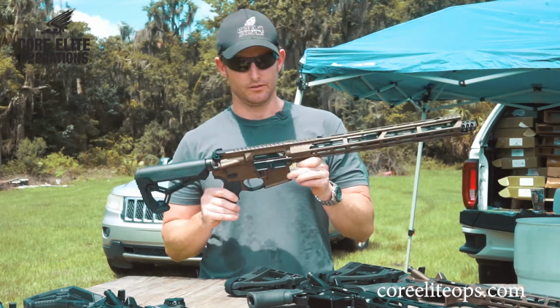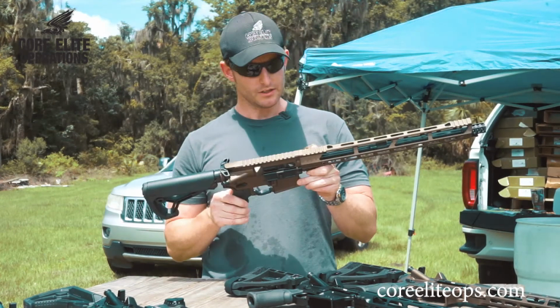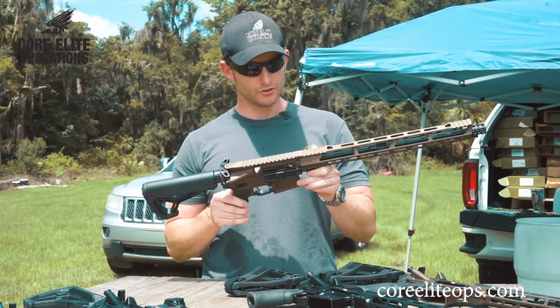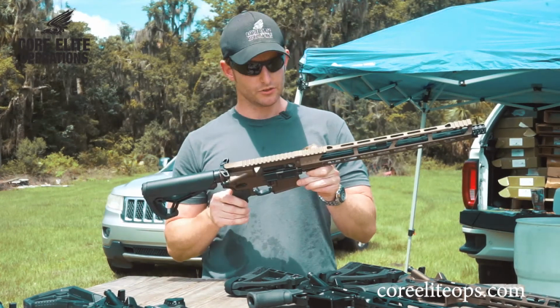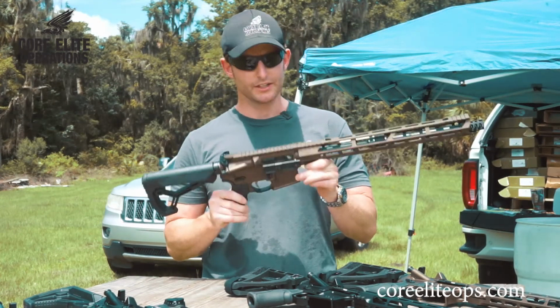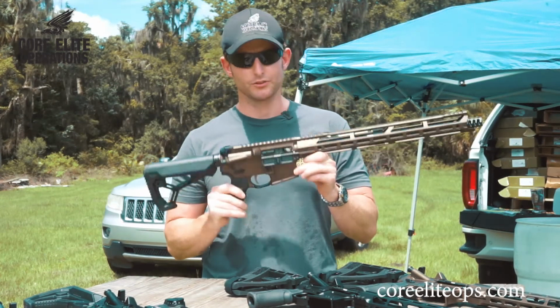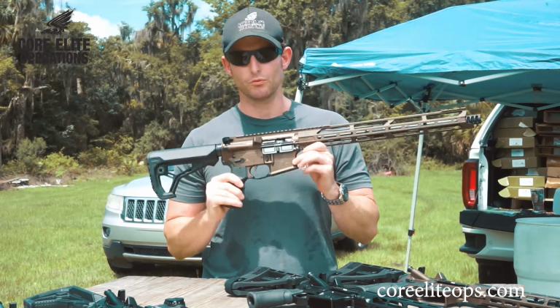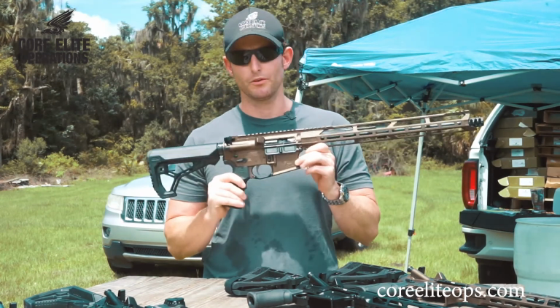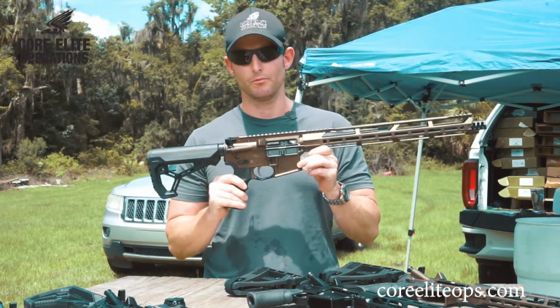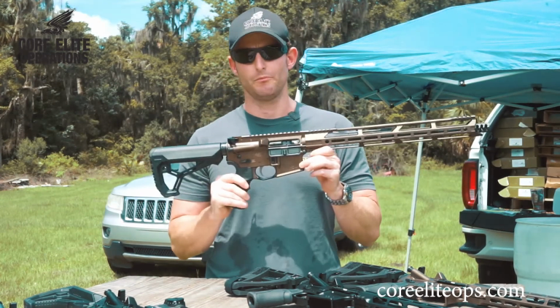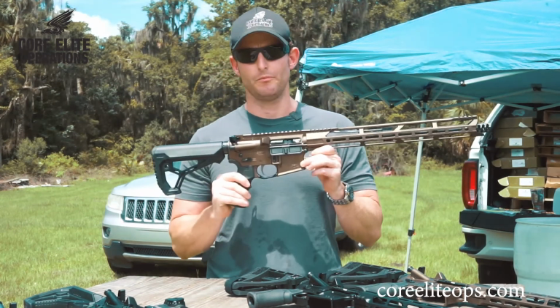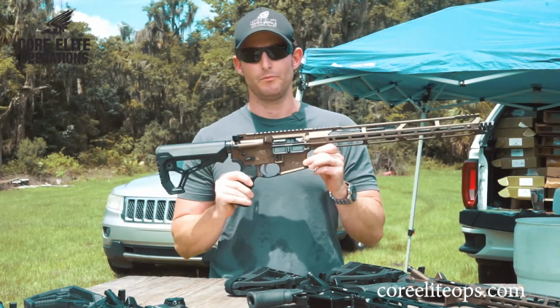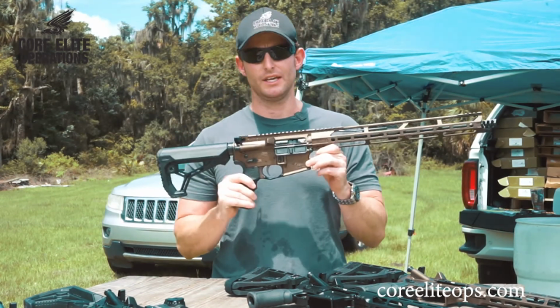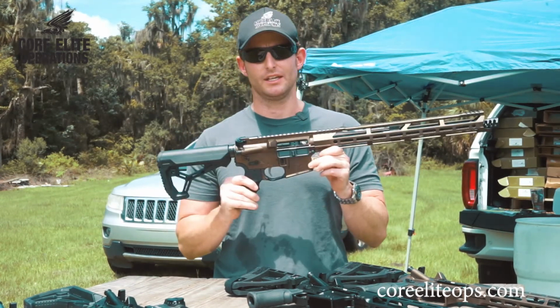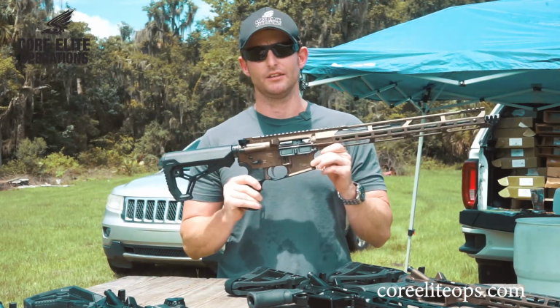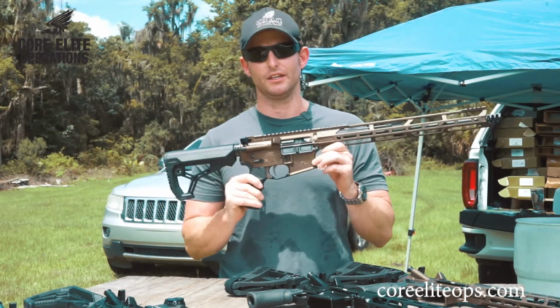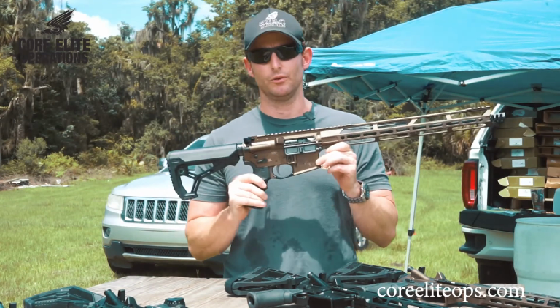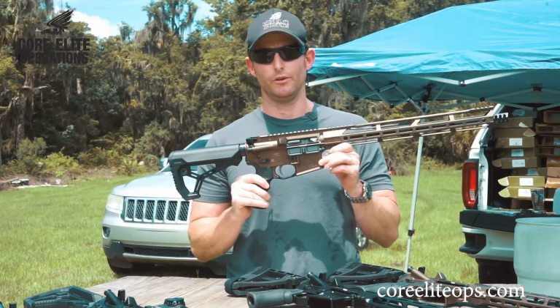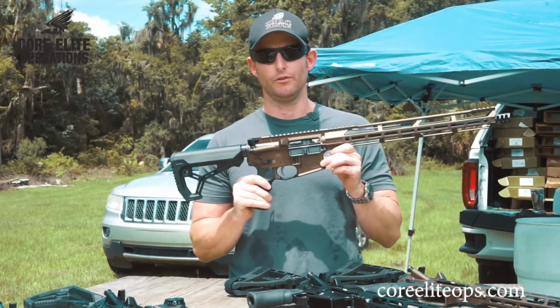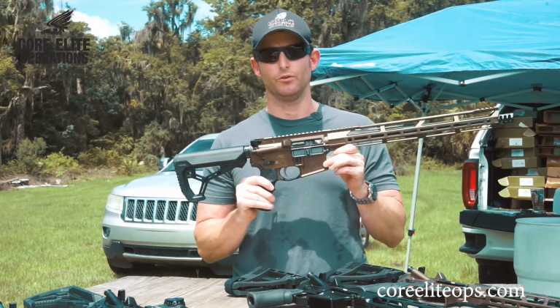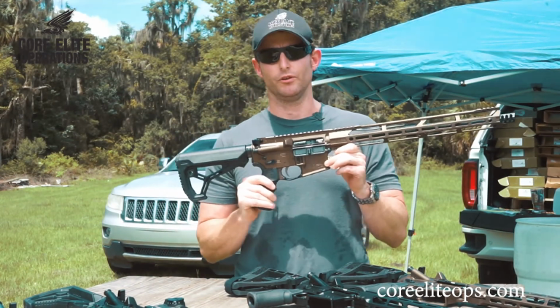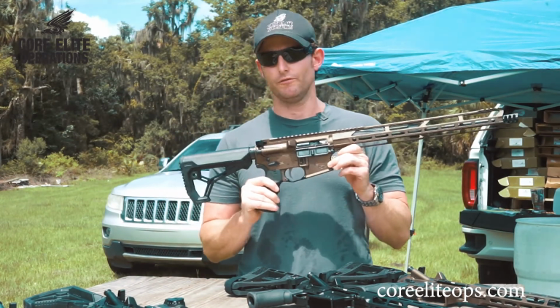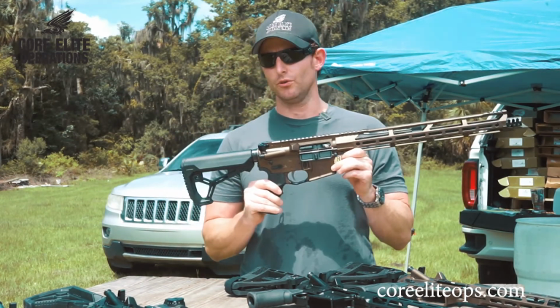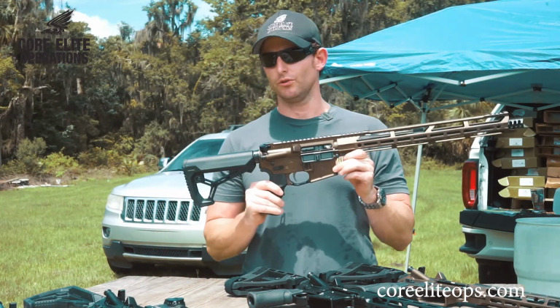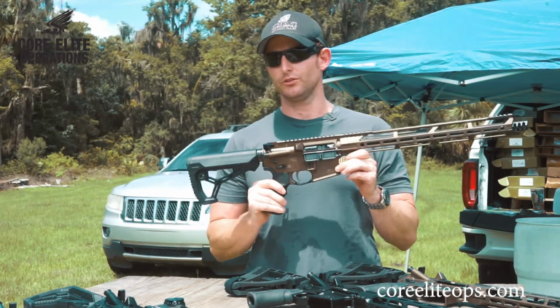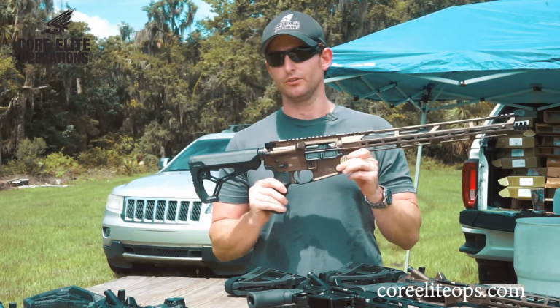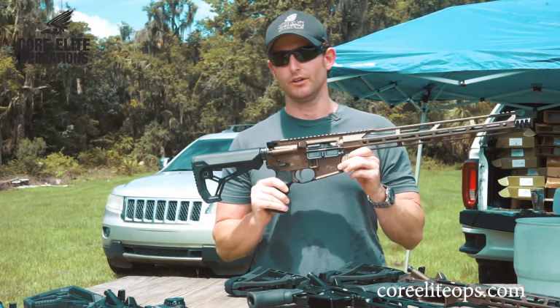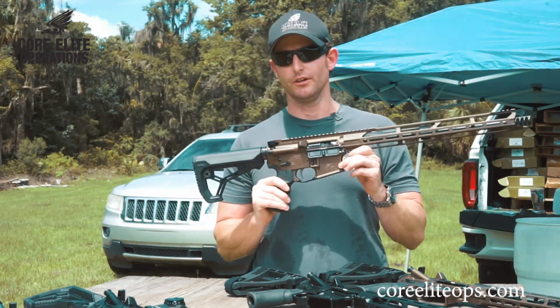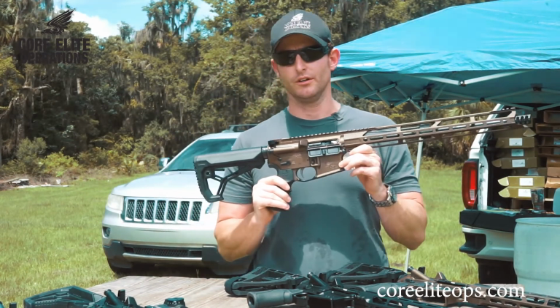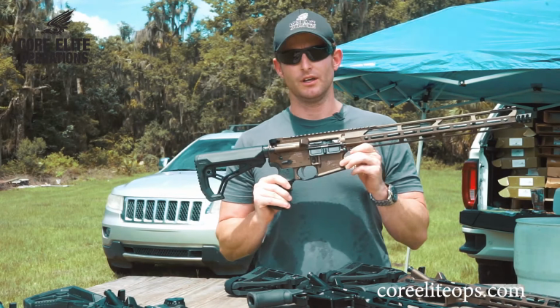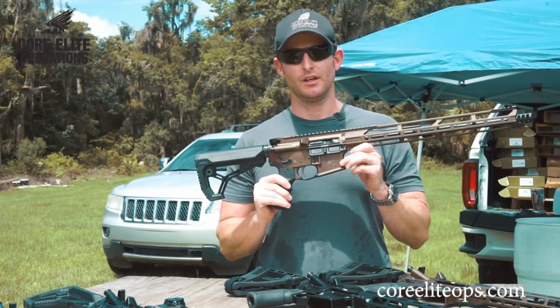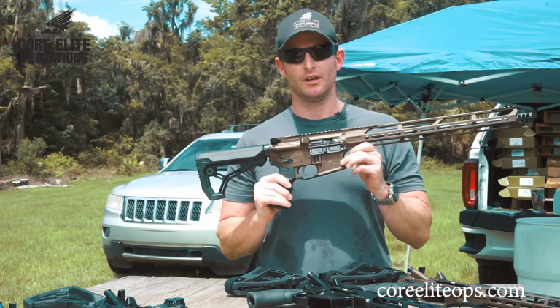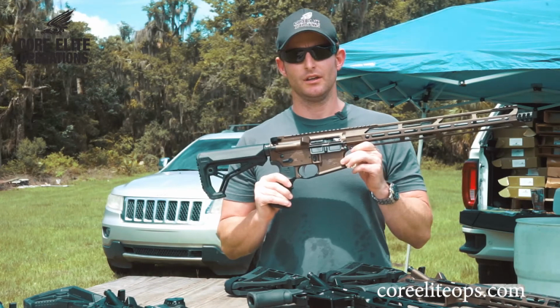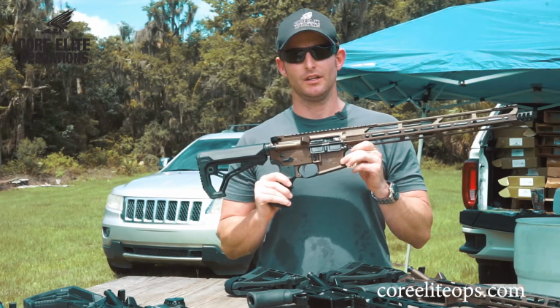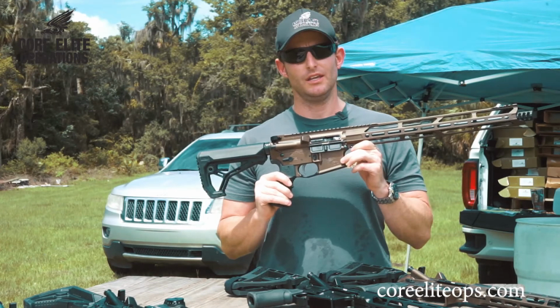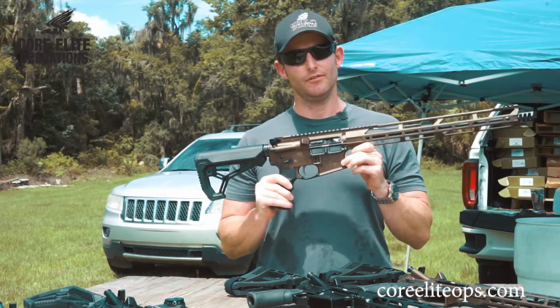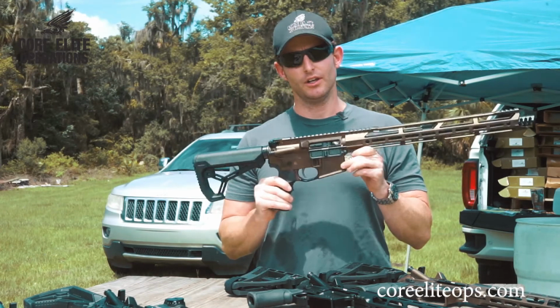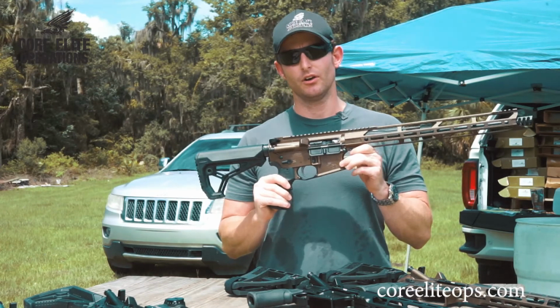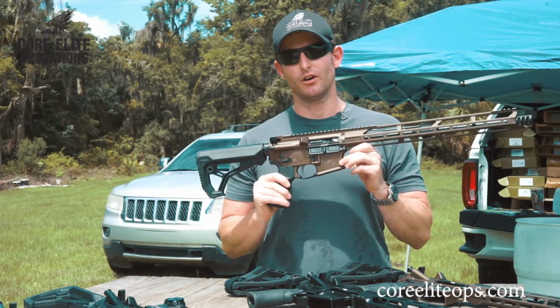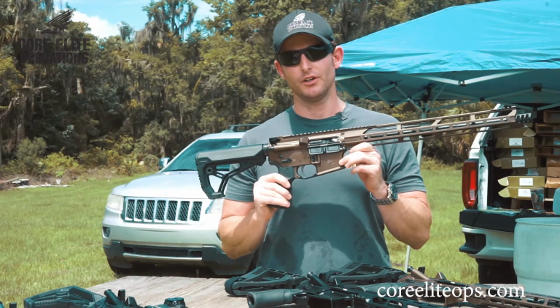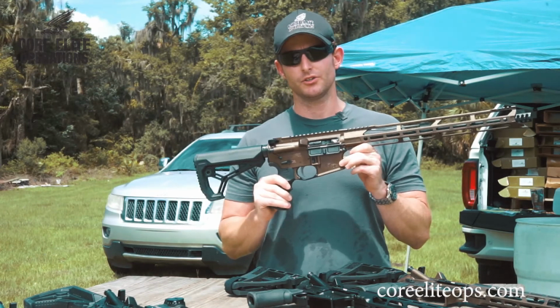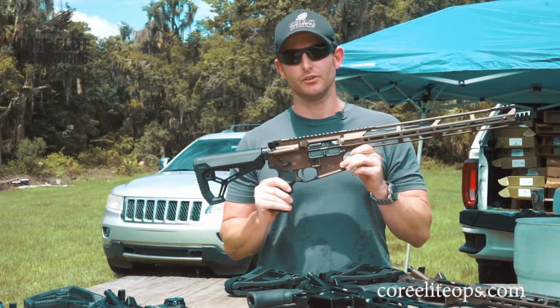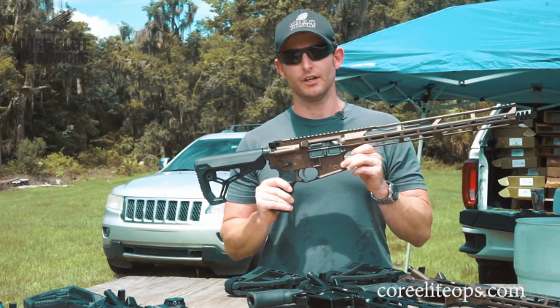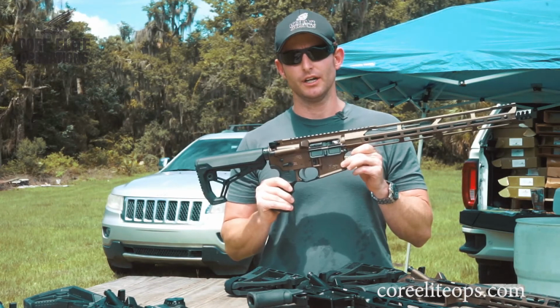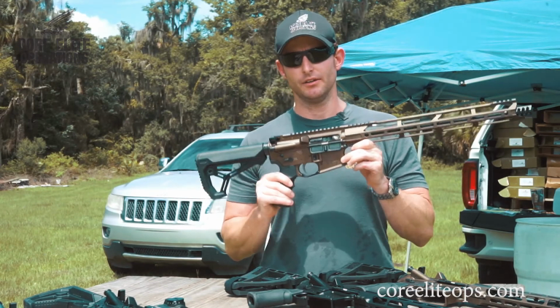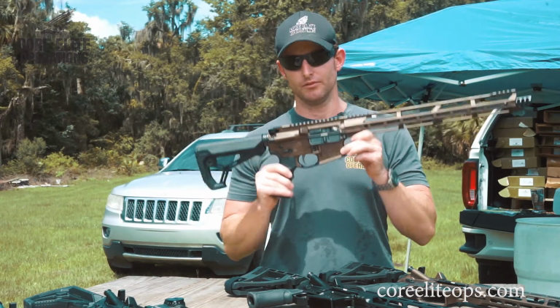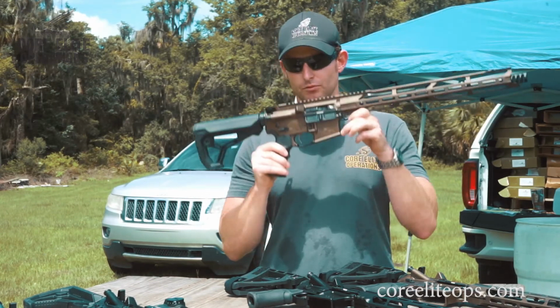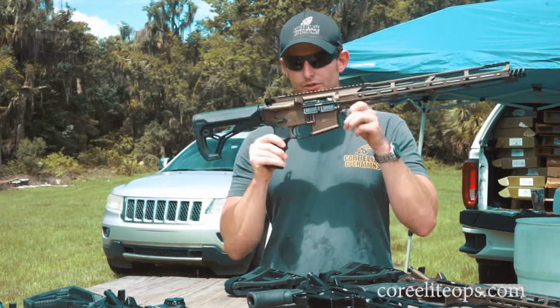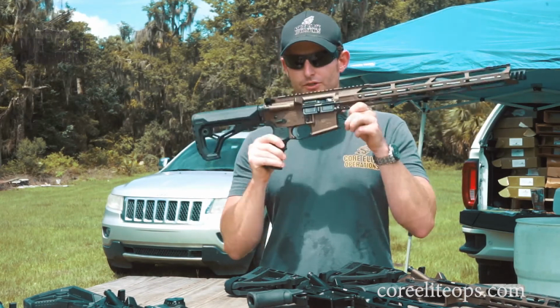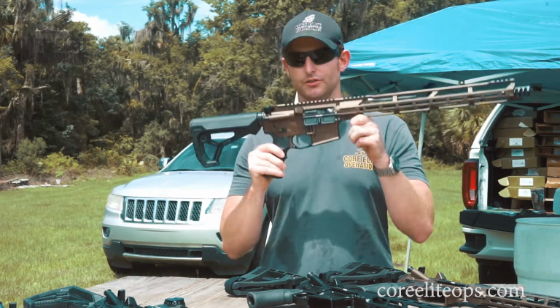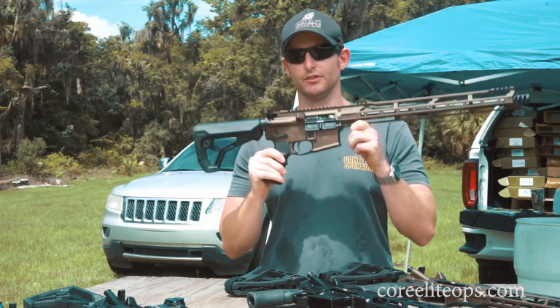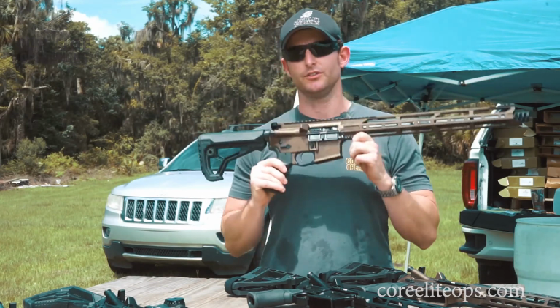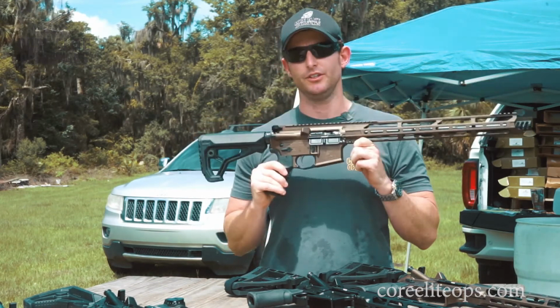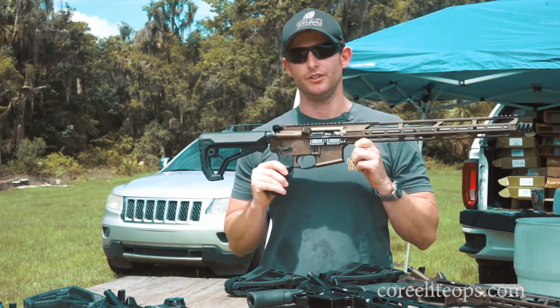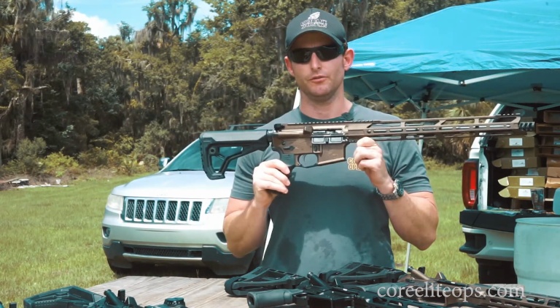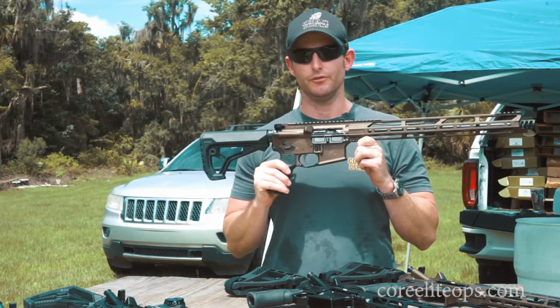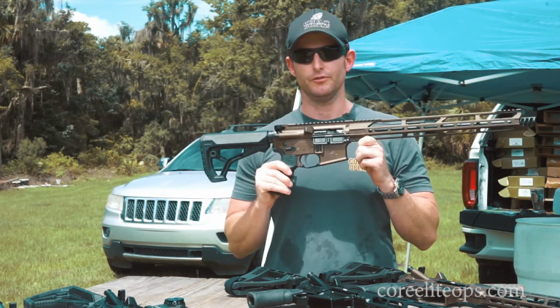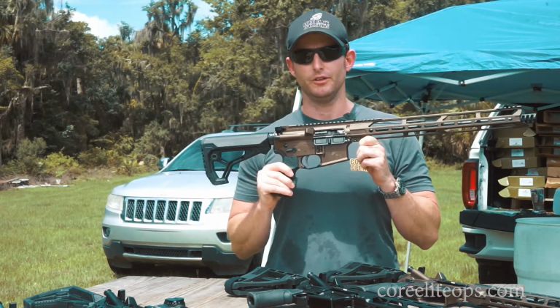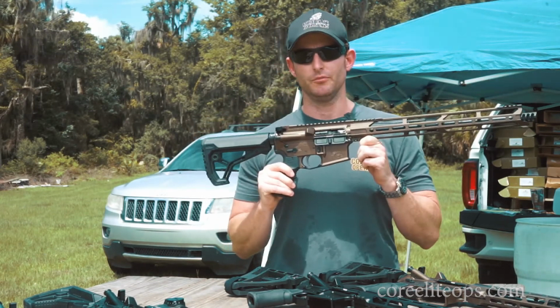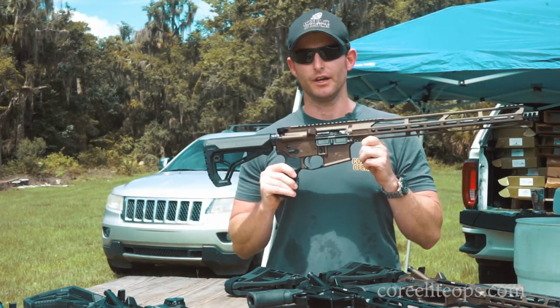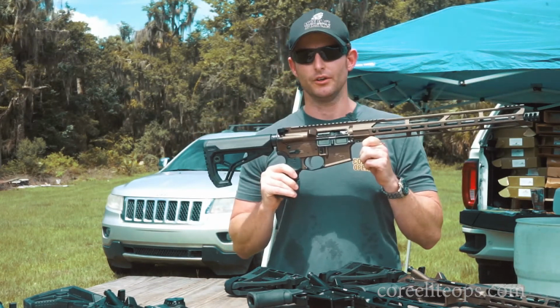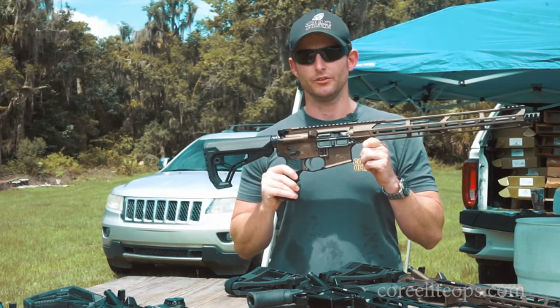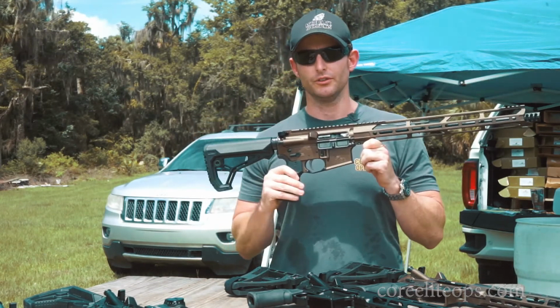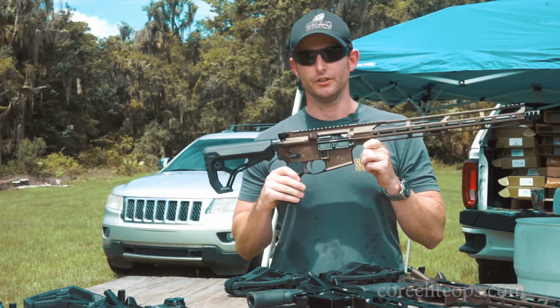That's one big thing we really focused on, even in our entry line, which is the CEO 15 Battle Series.